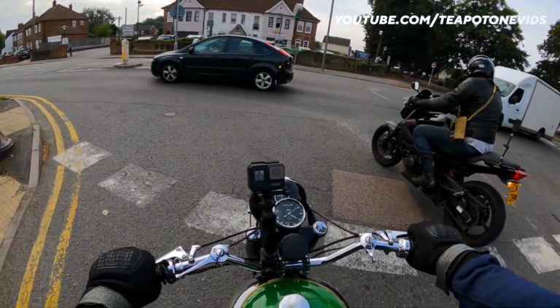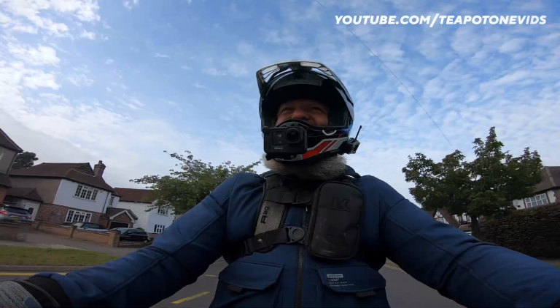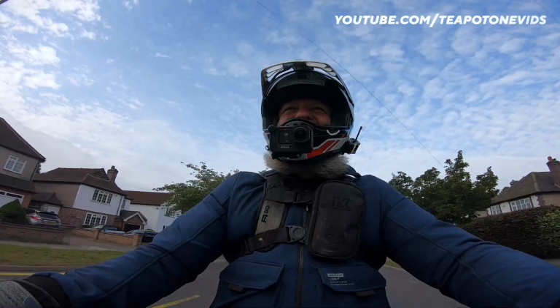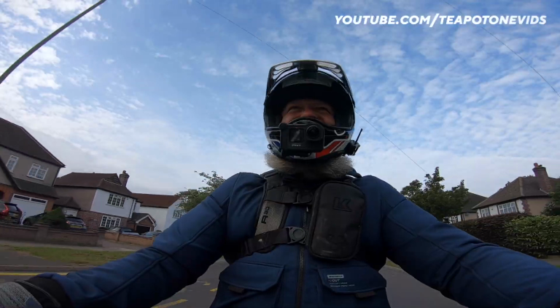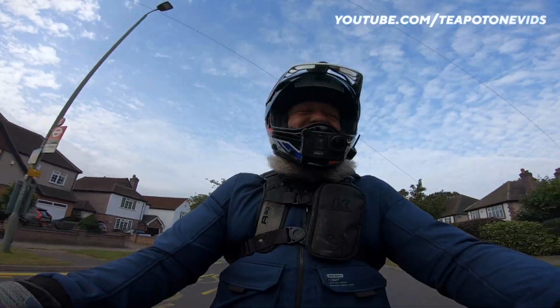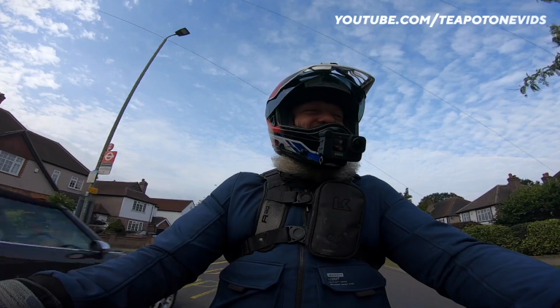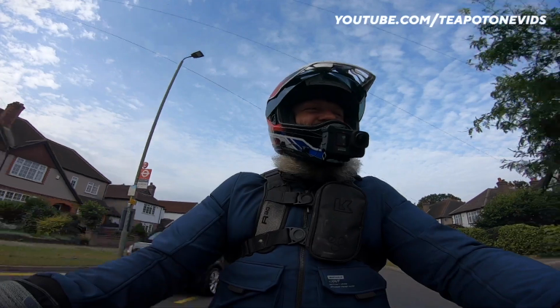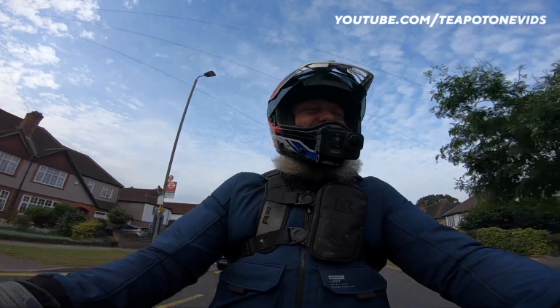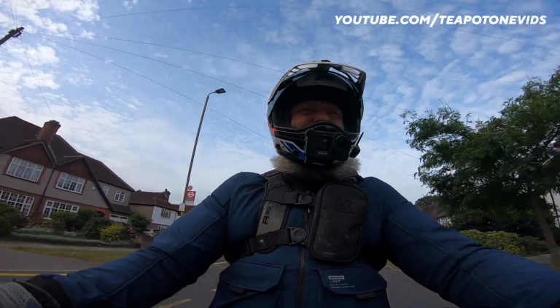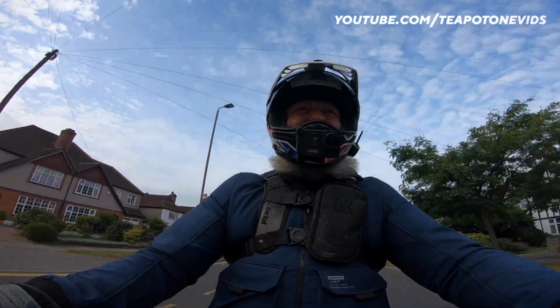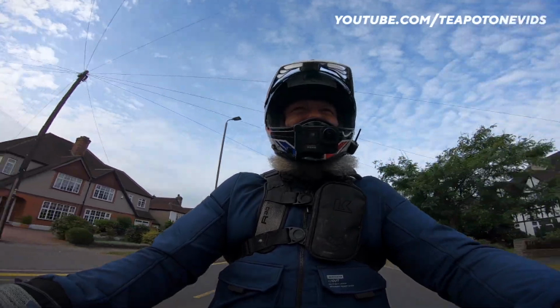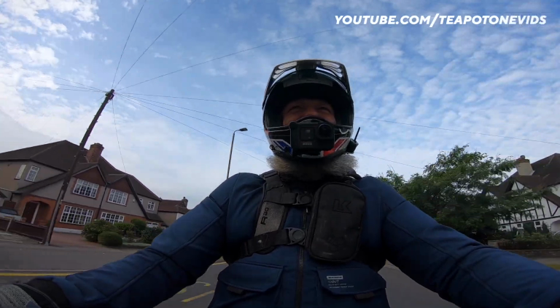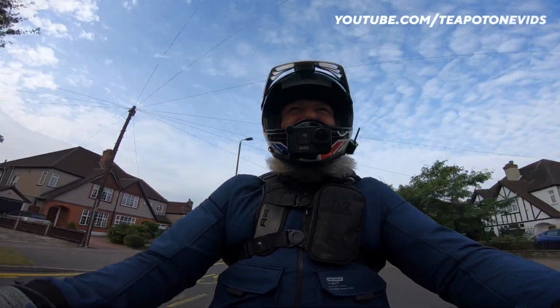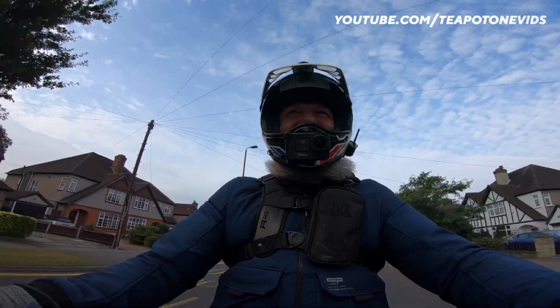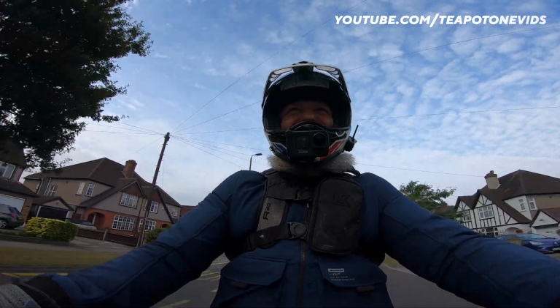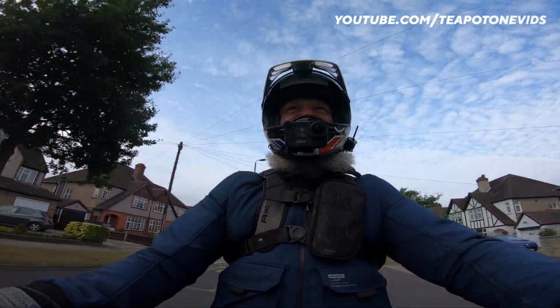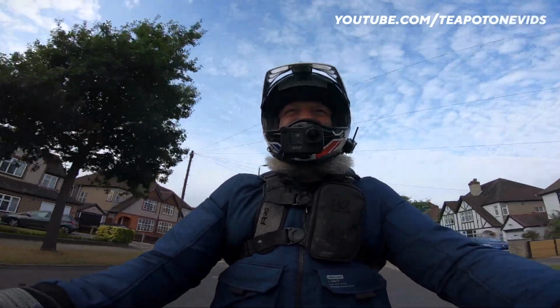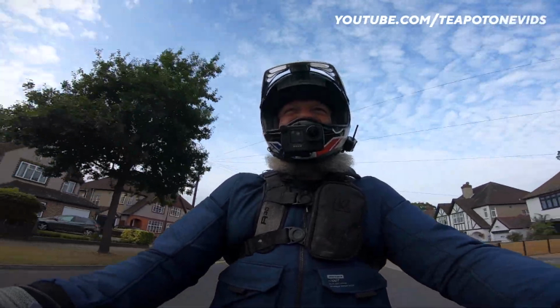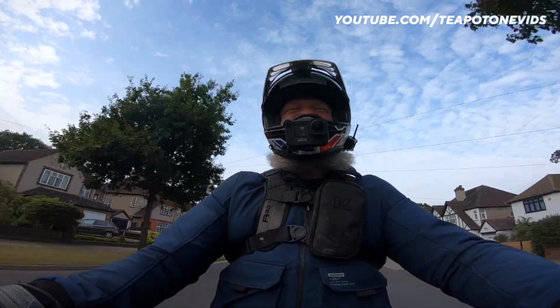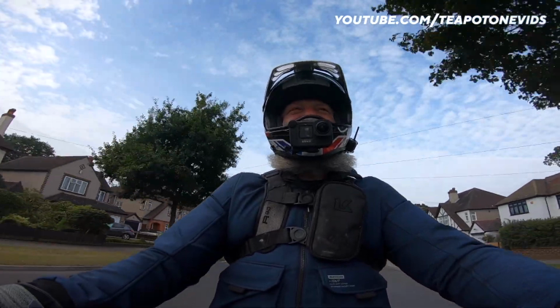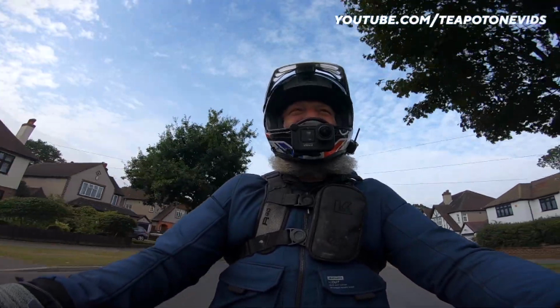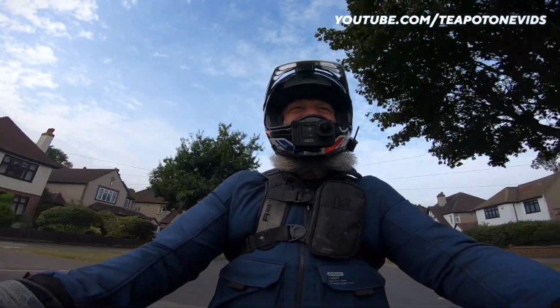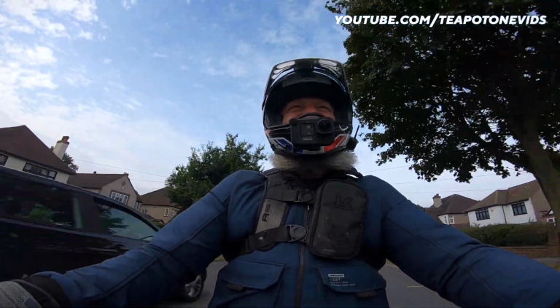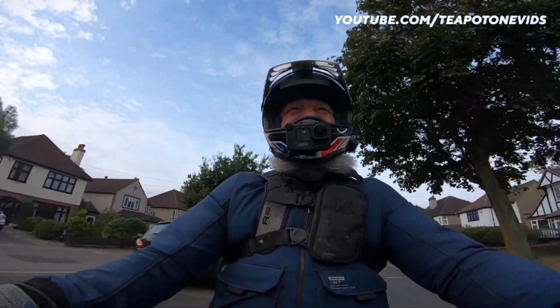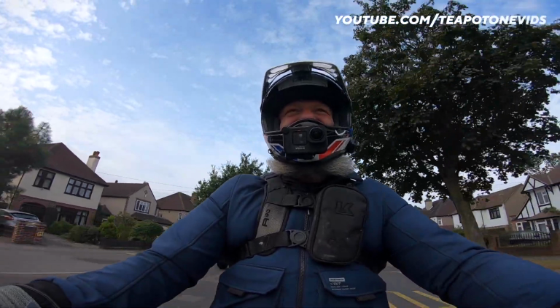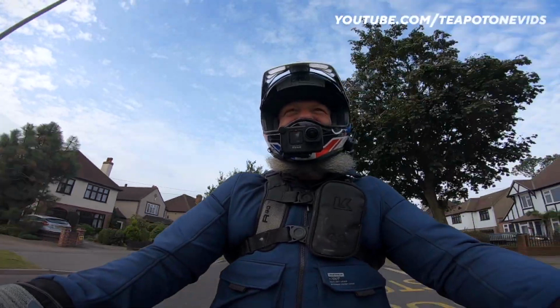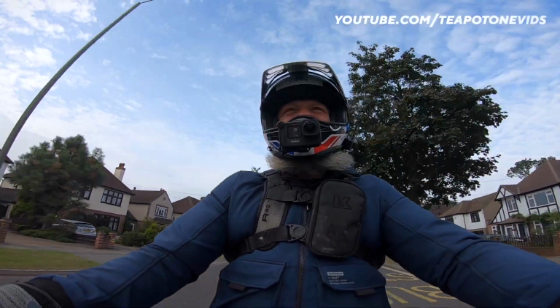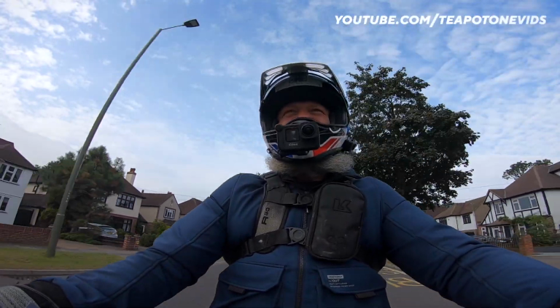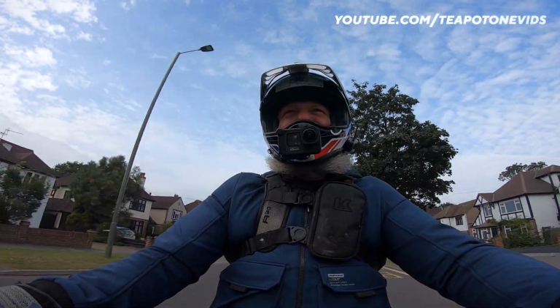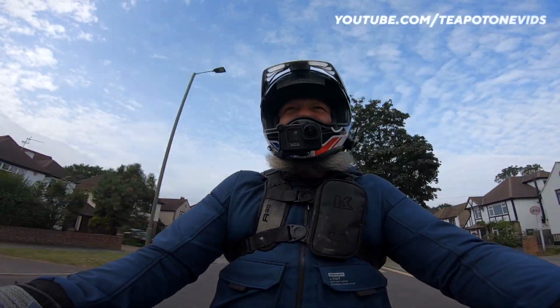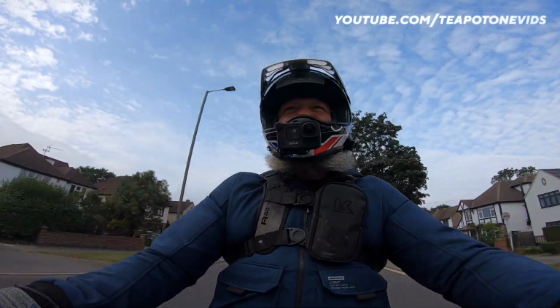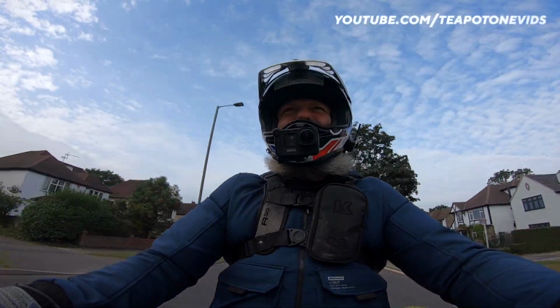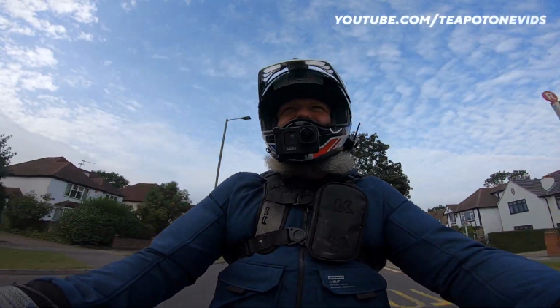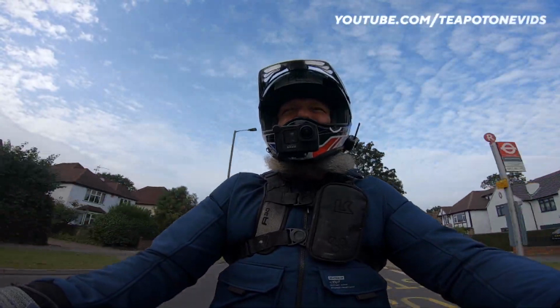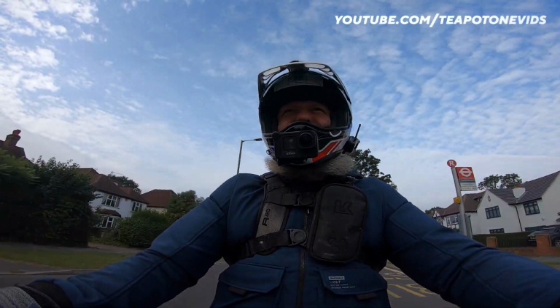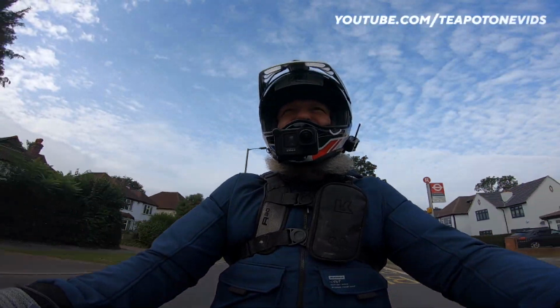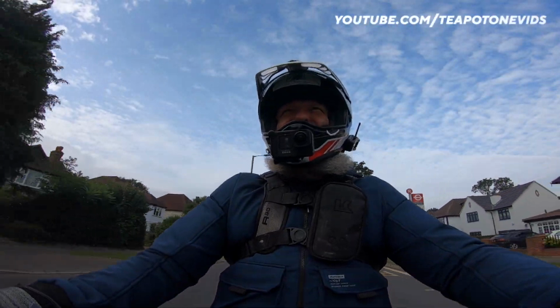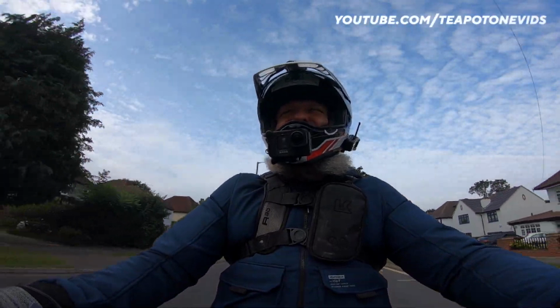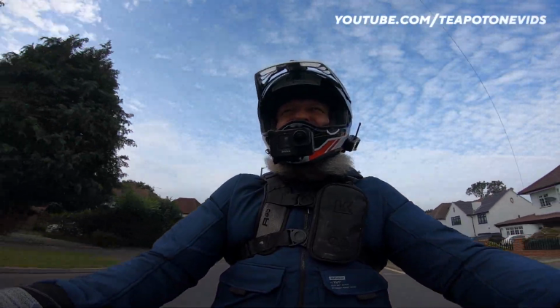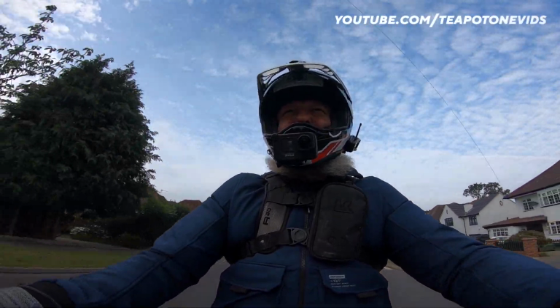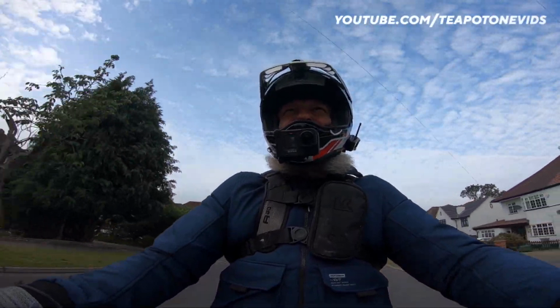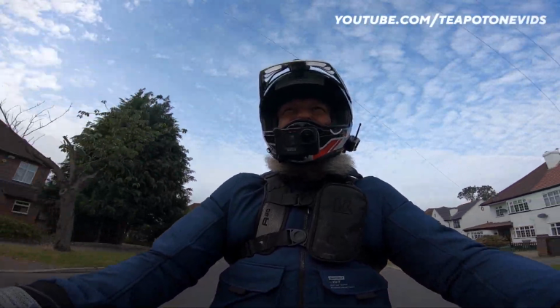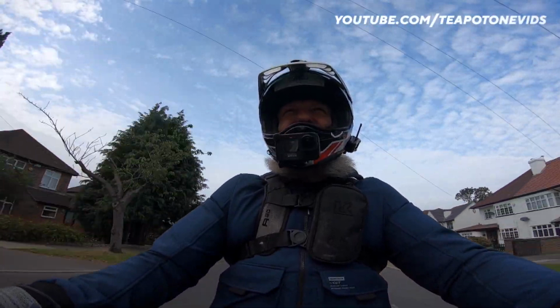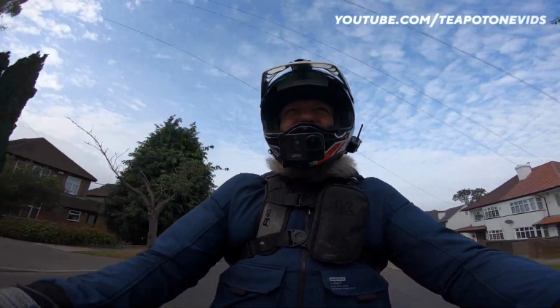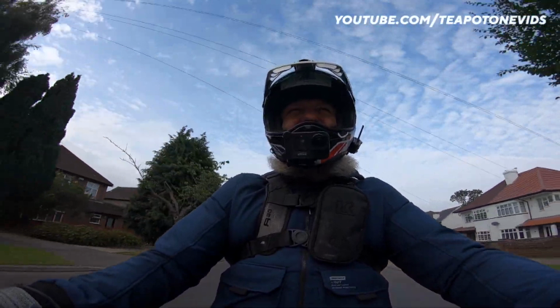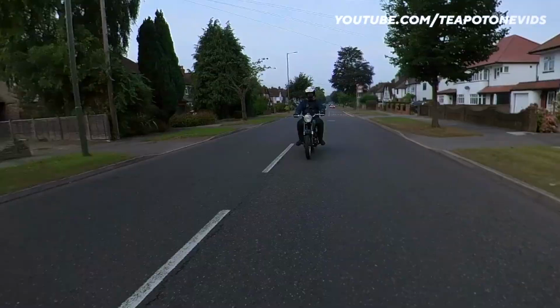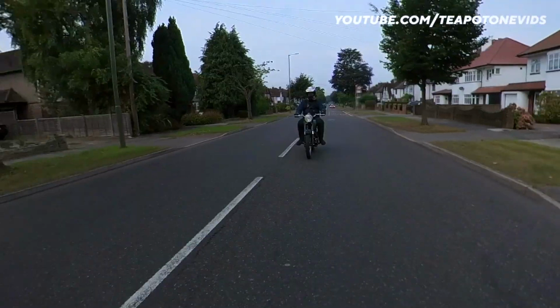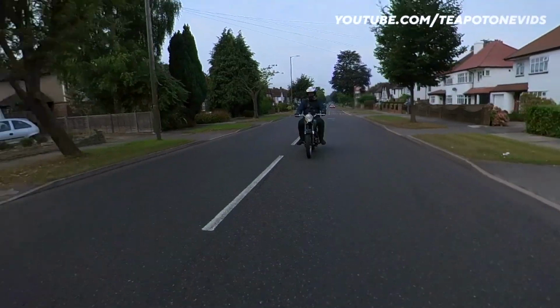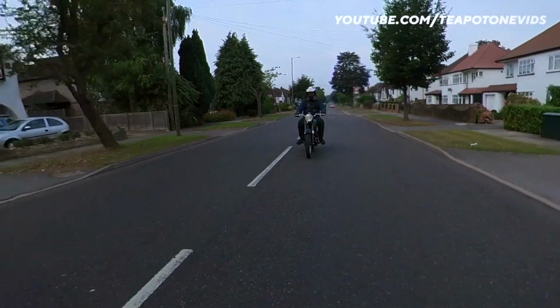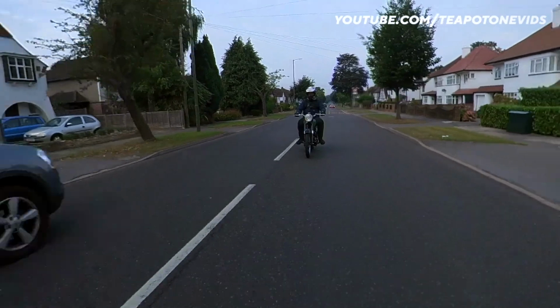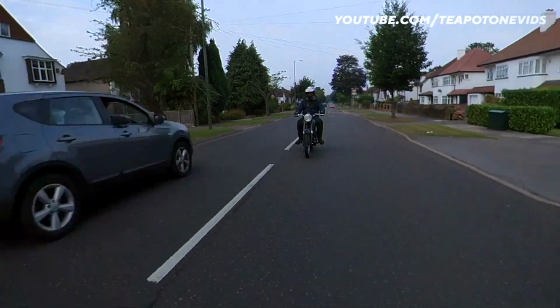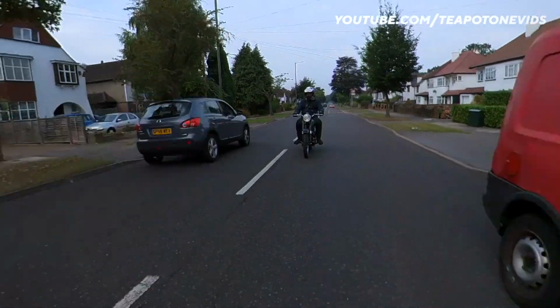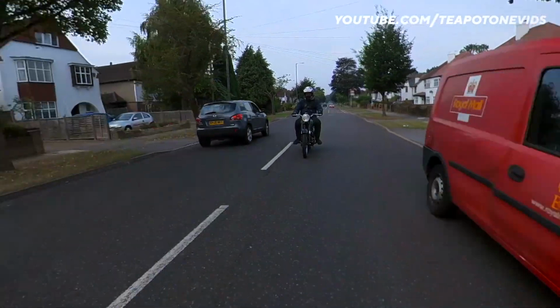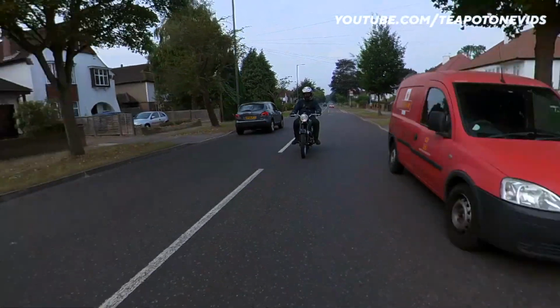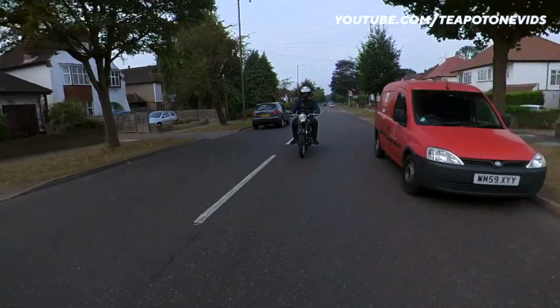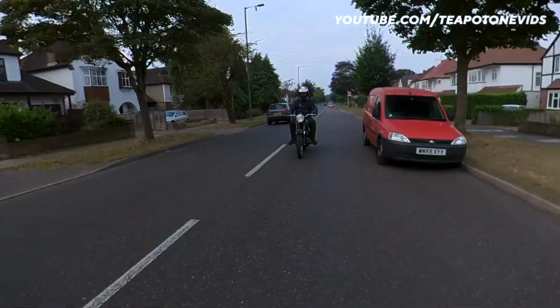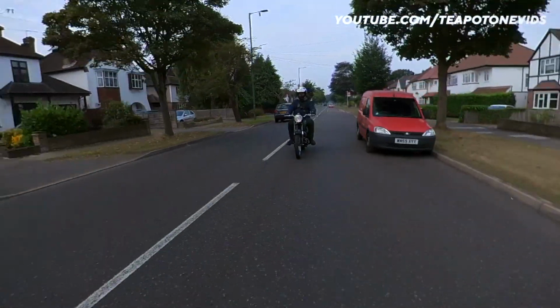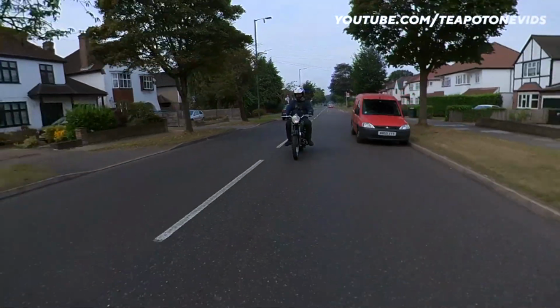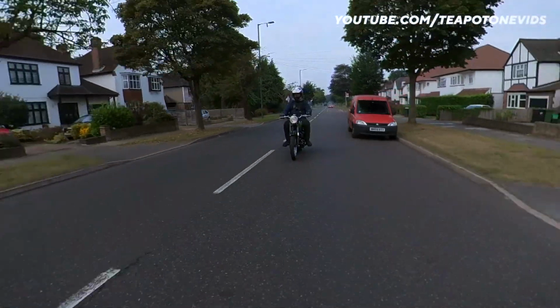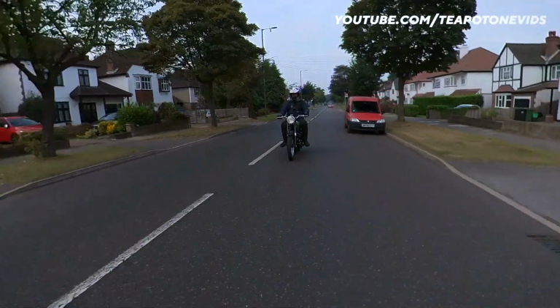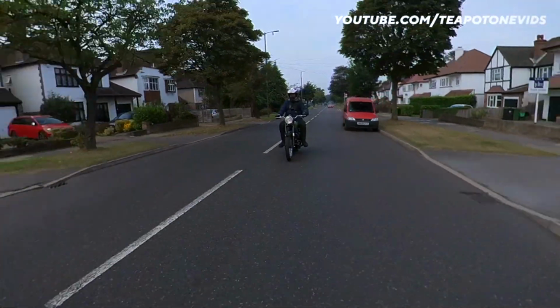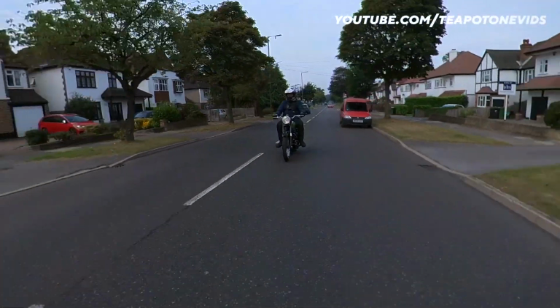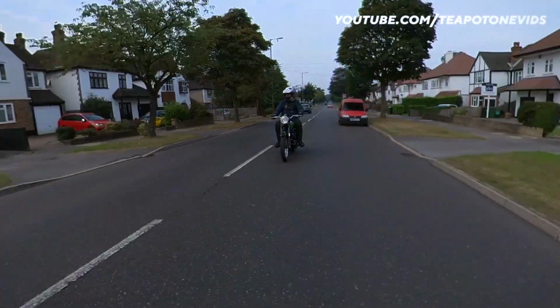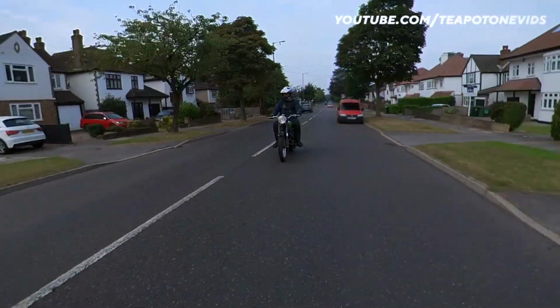You can't help but smile on this, can you? If you don't smile riding one of these, you better check your pulse. You're dead.